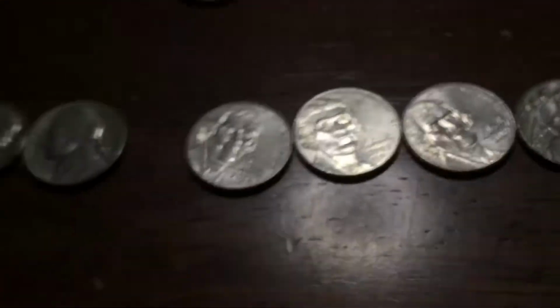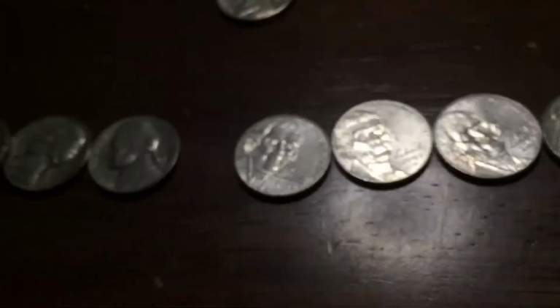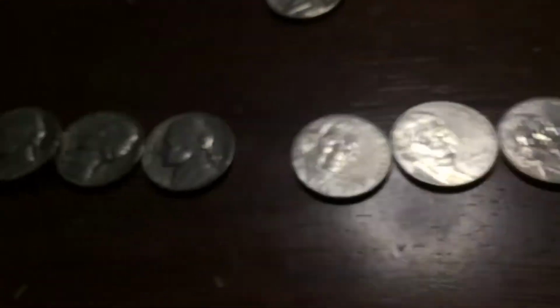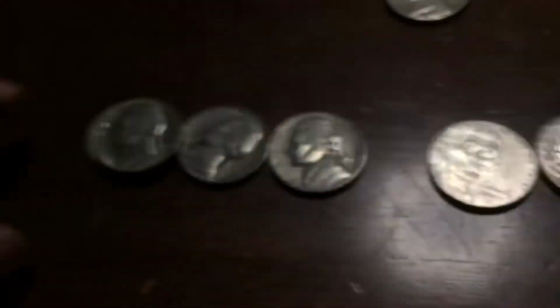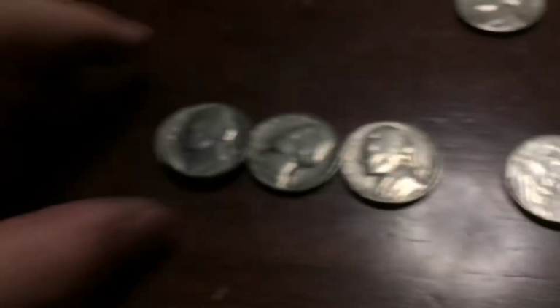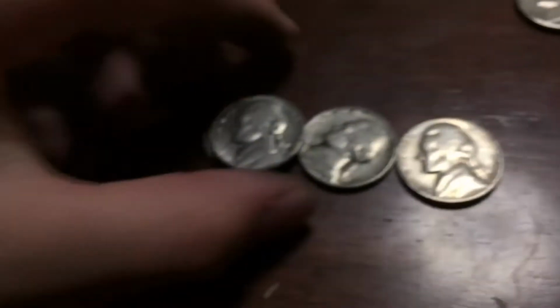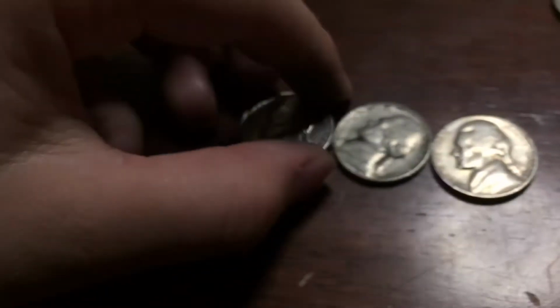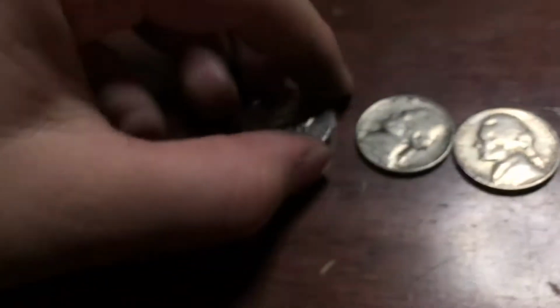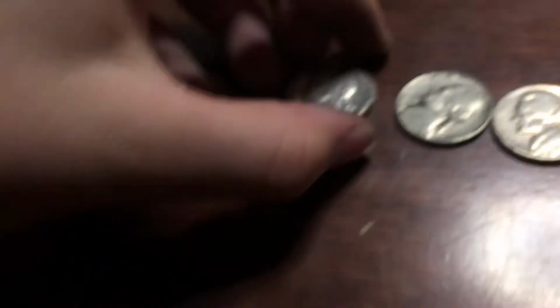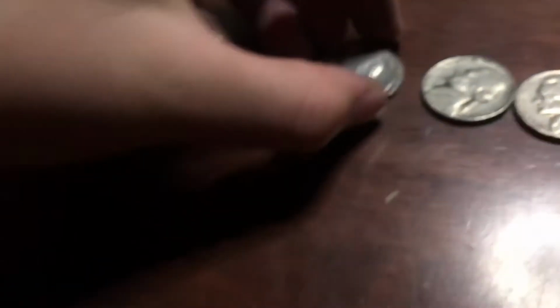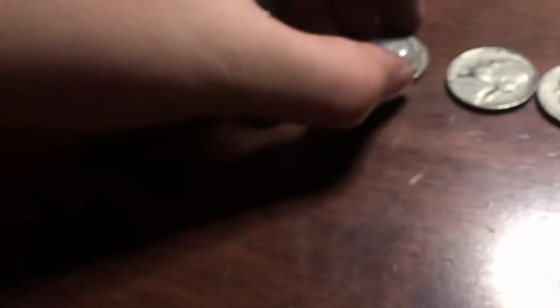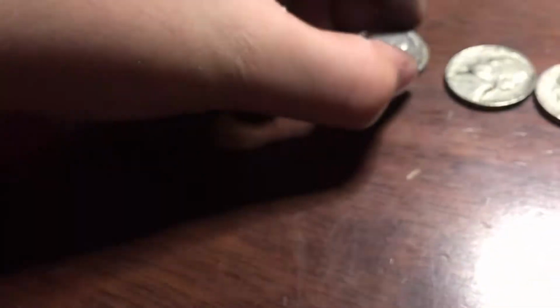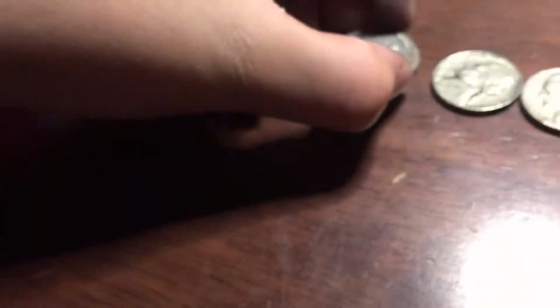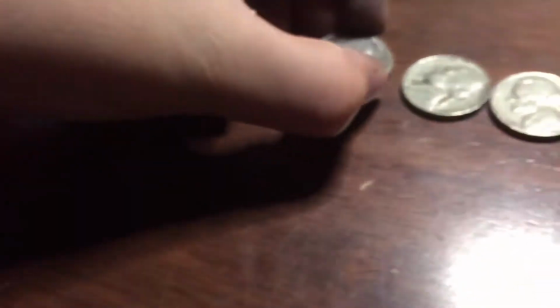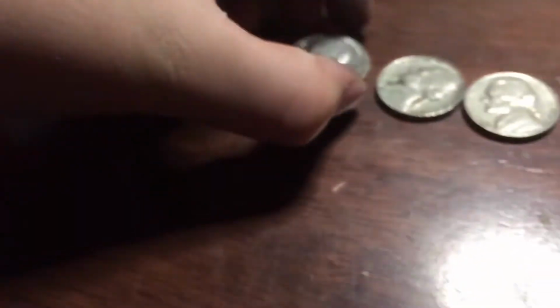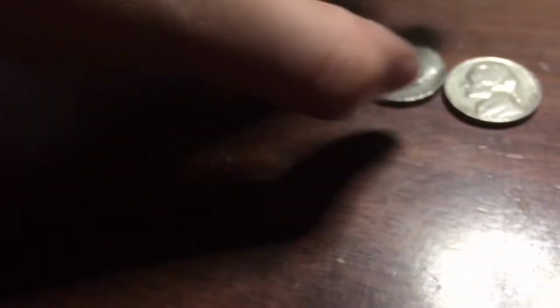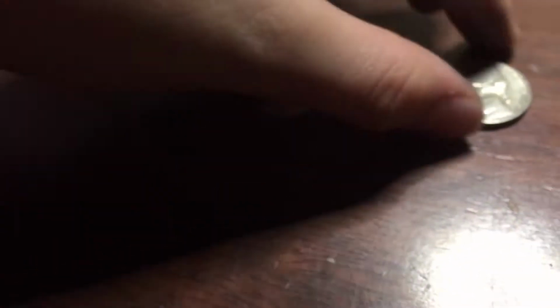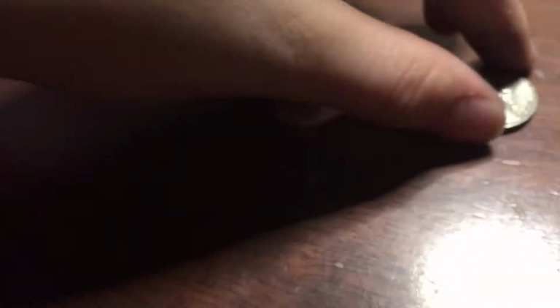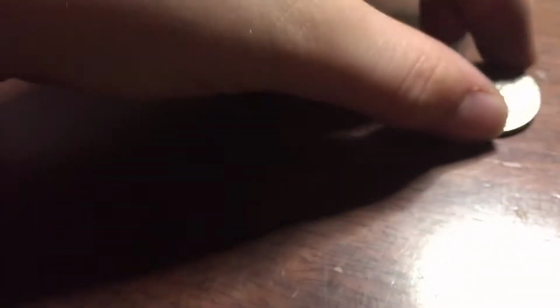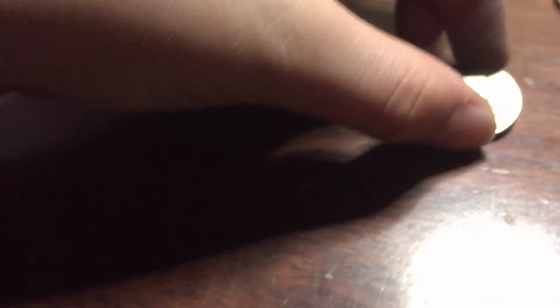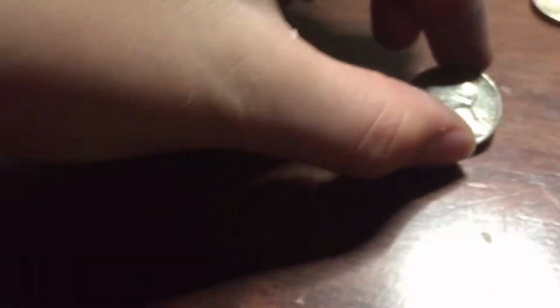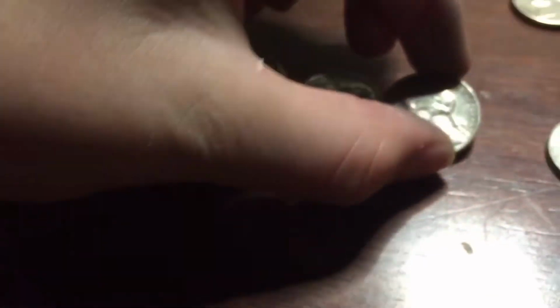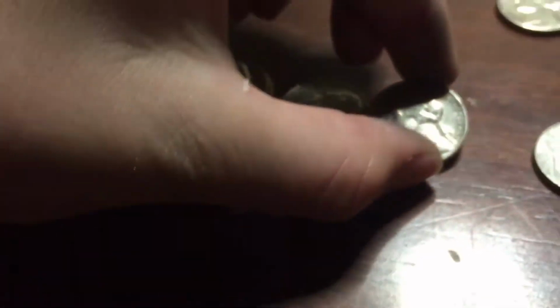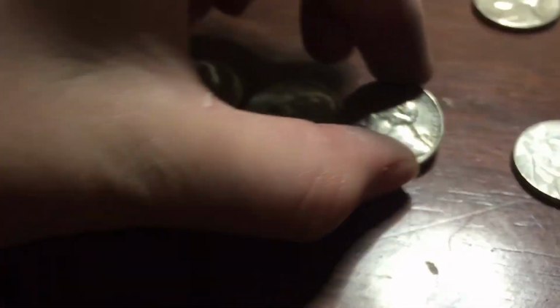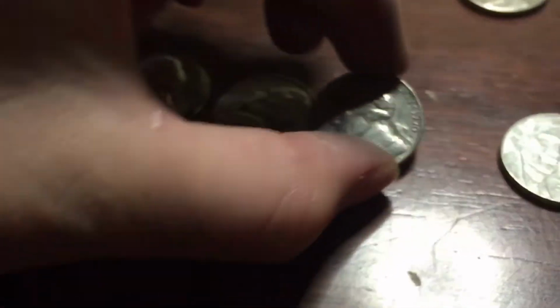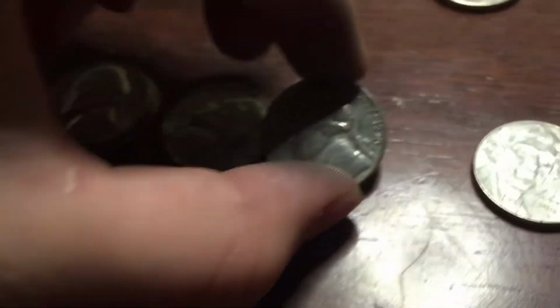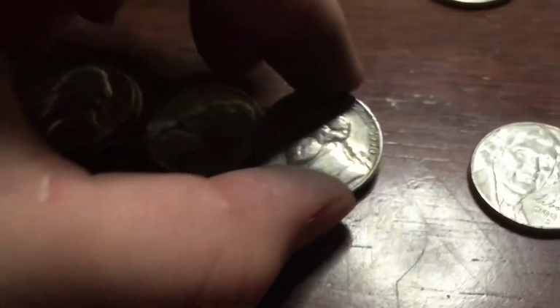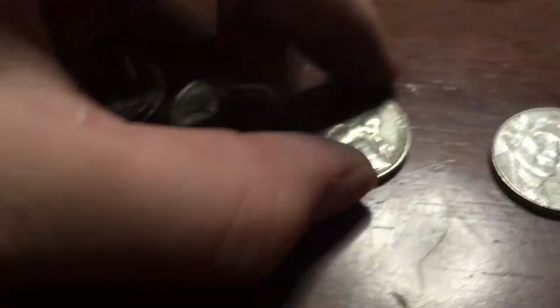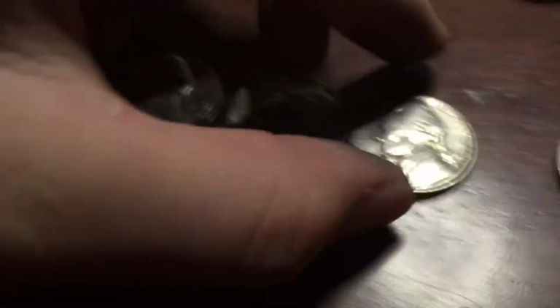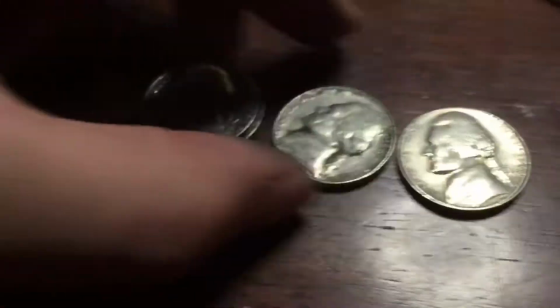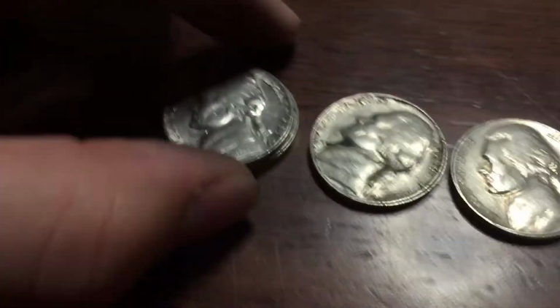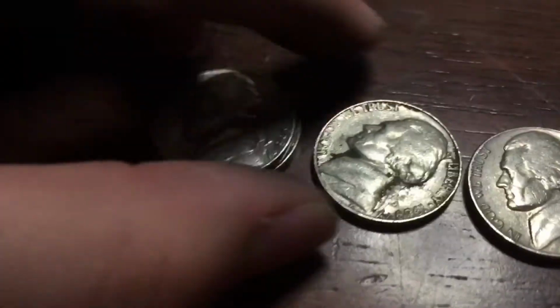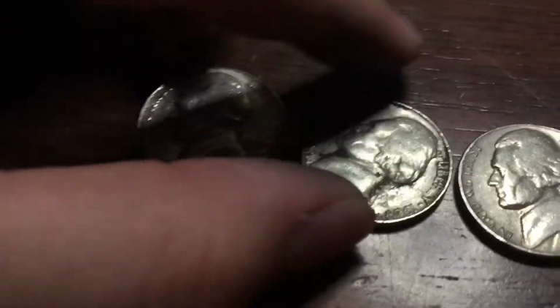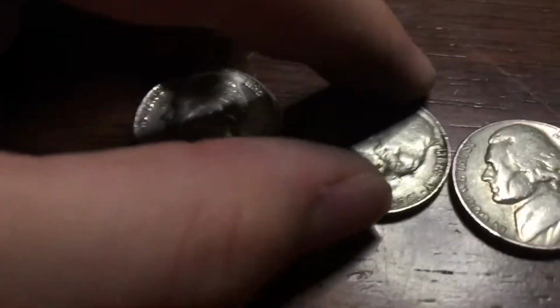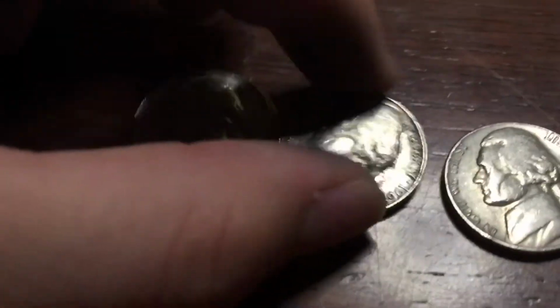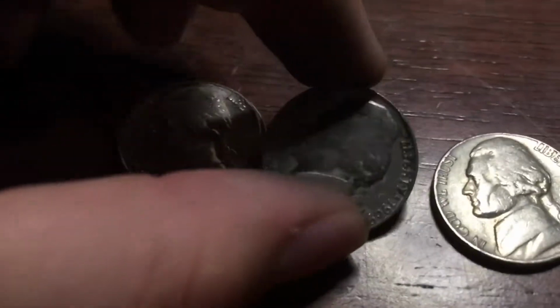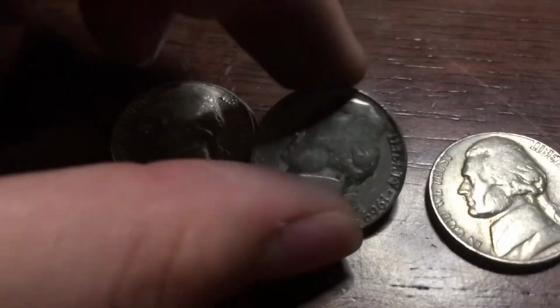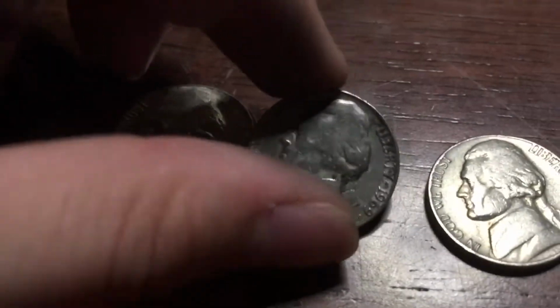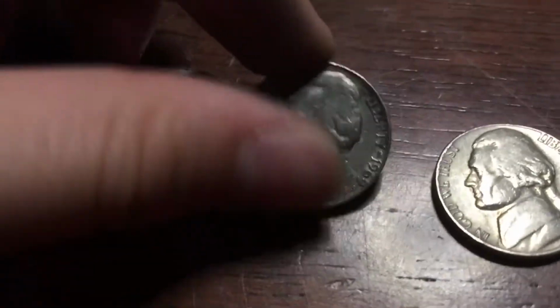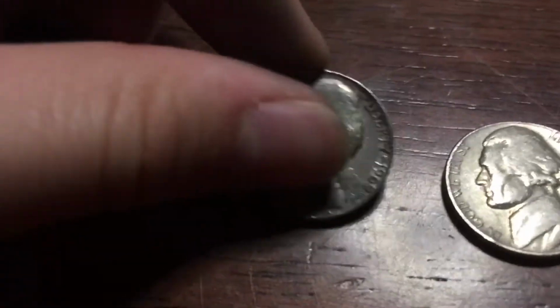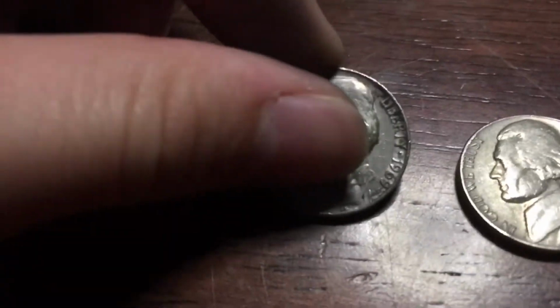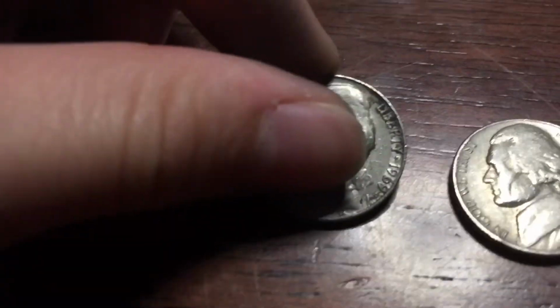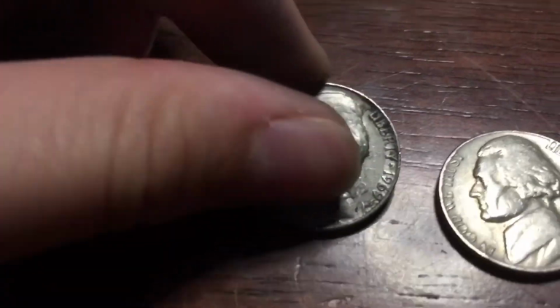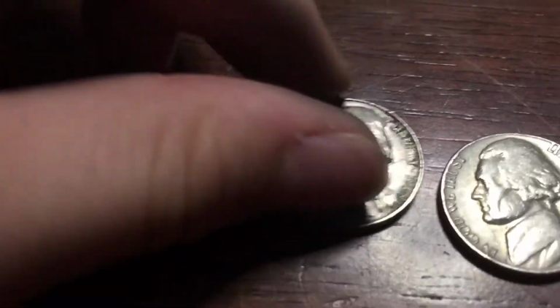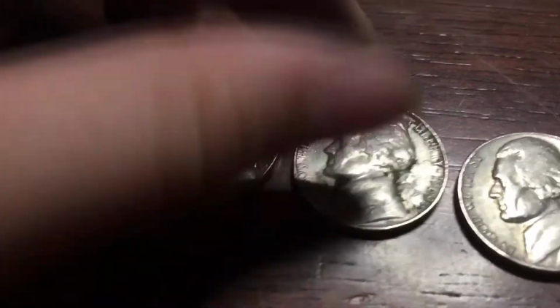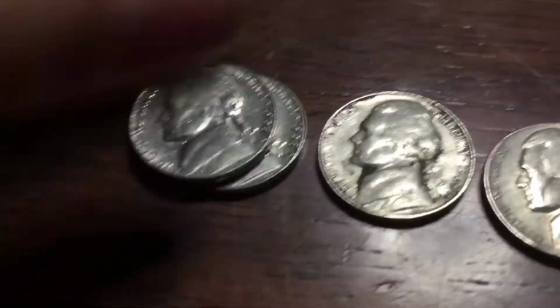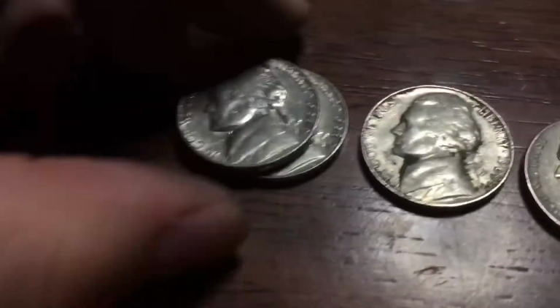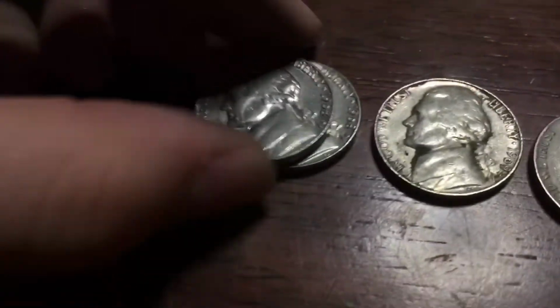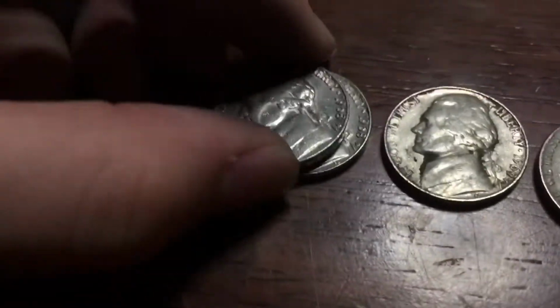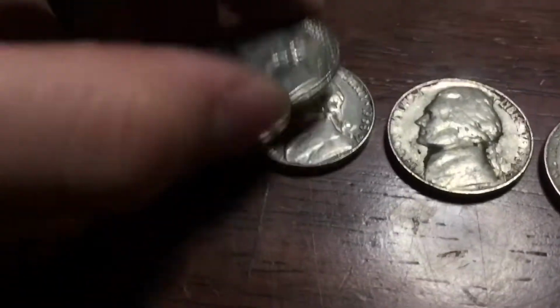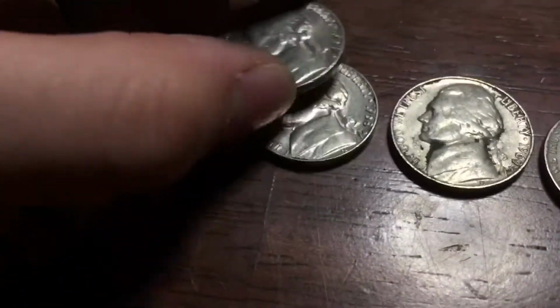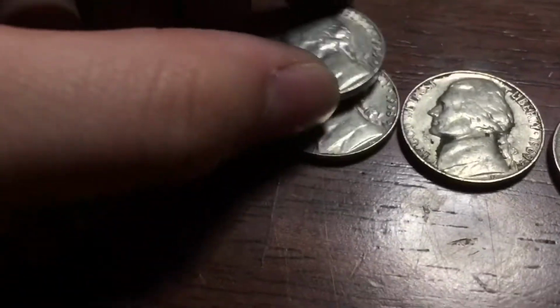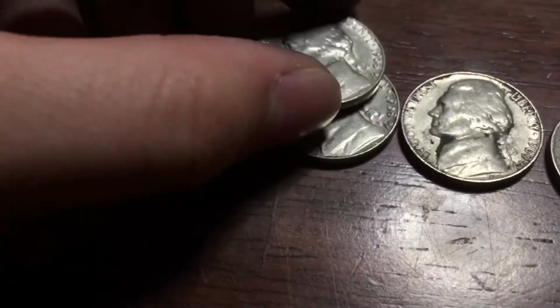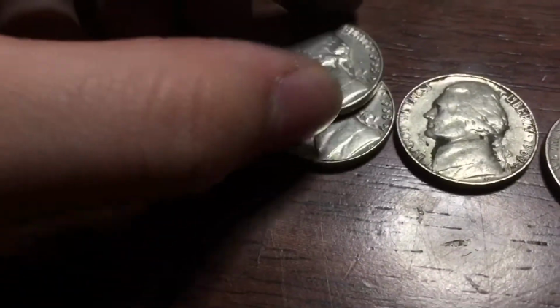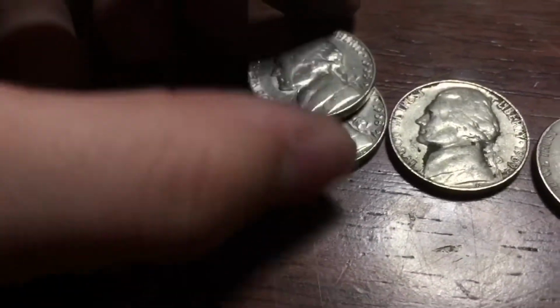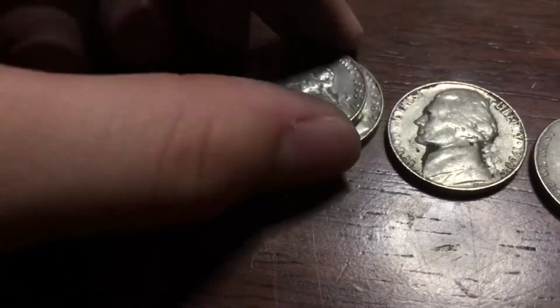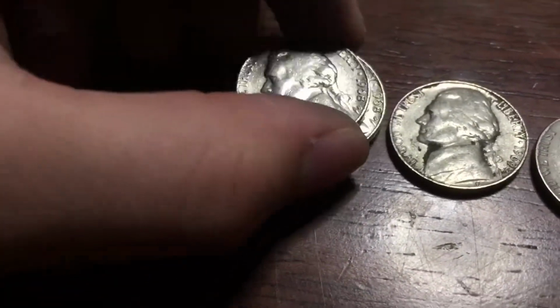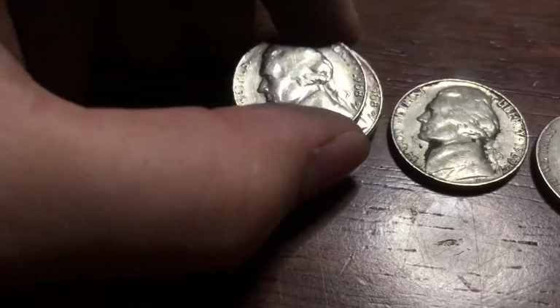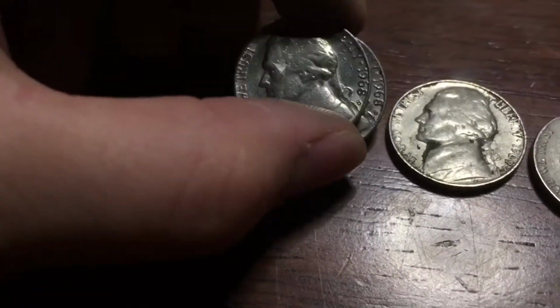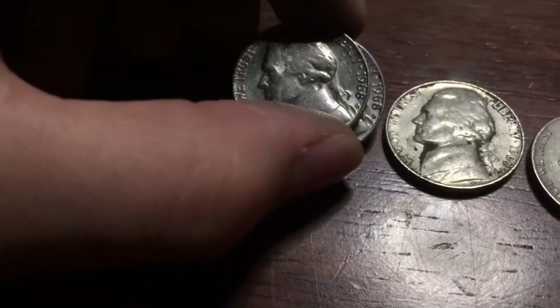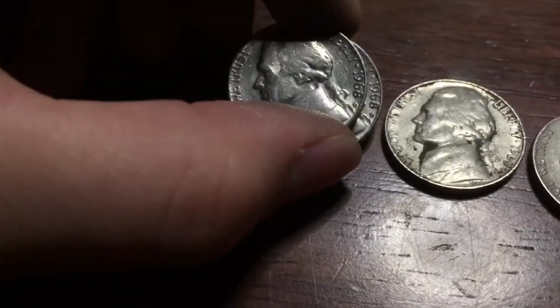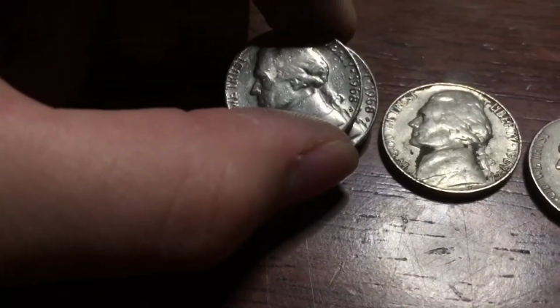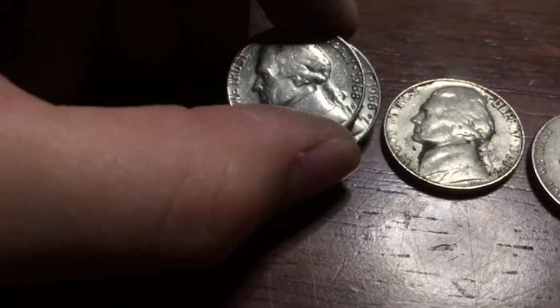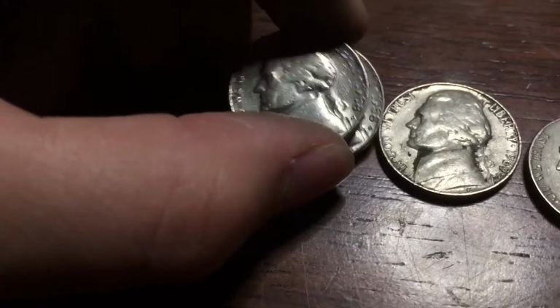And for the San Franciscos, we have a 1970s, a 1969s, and two 1968s.